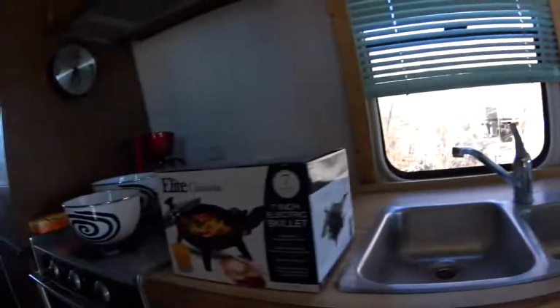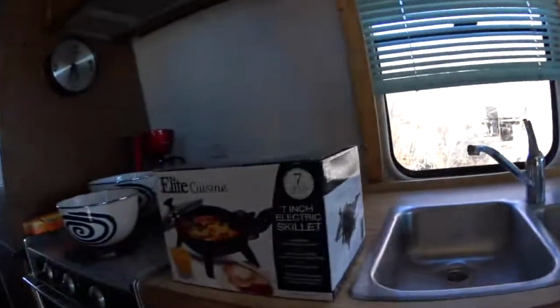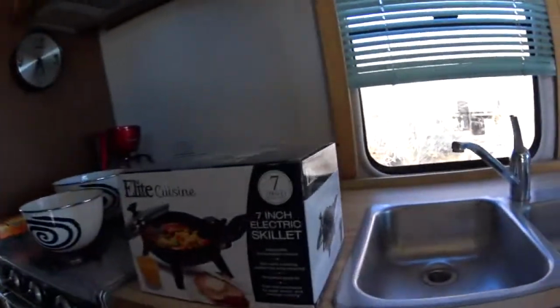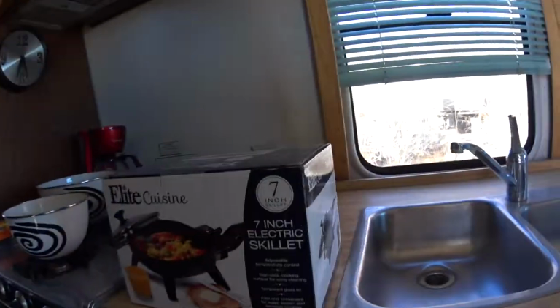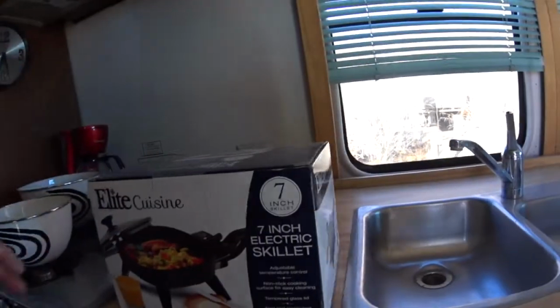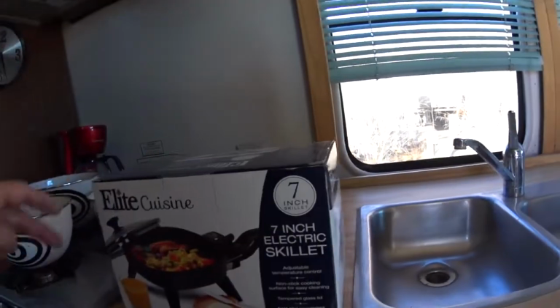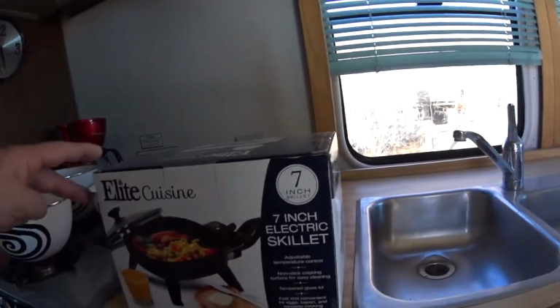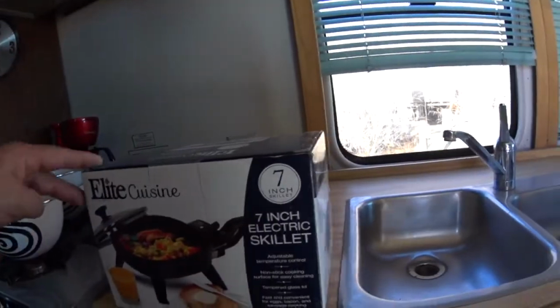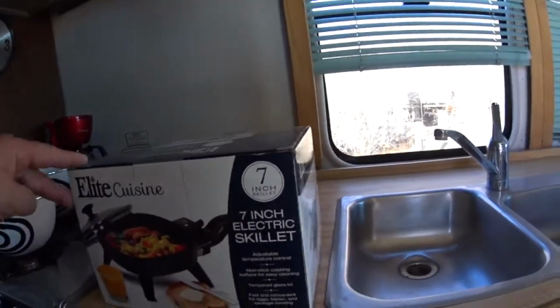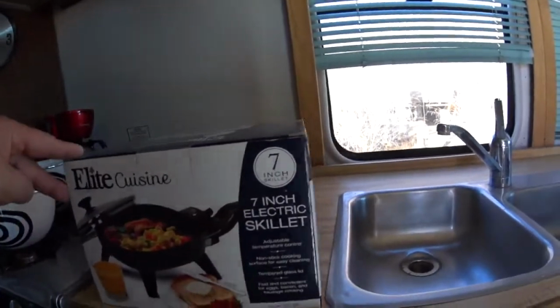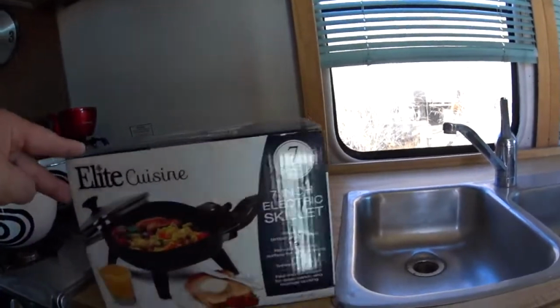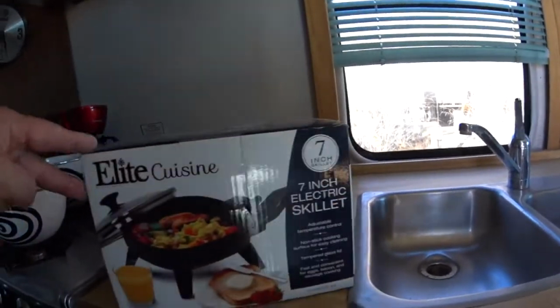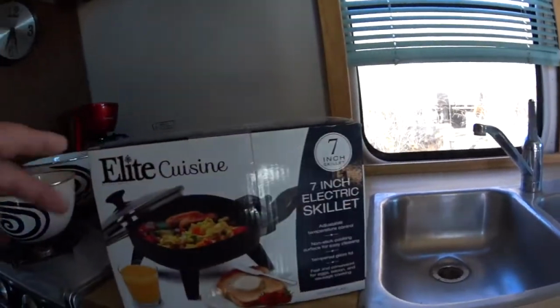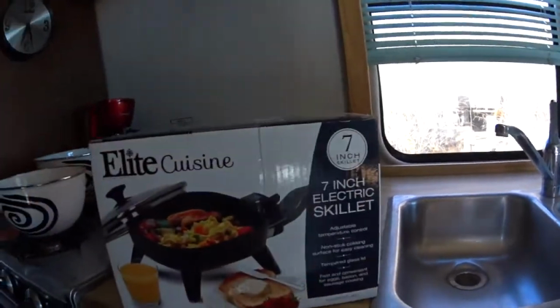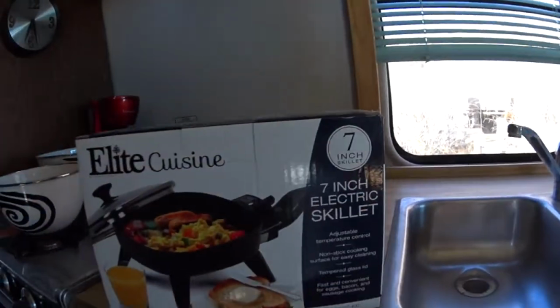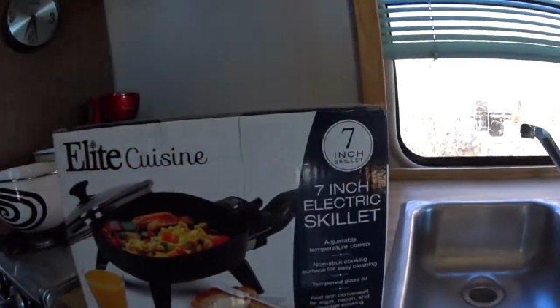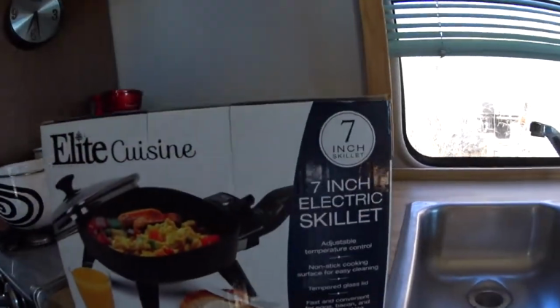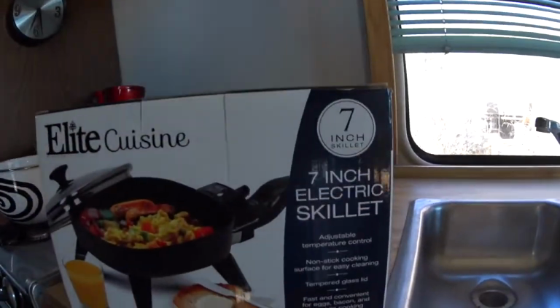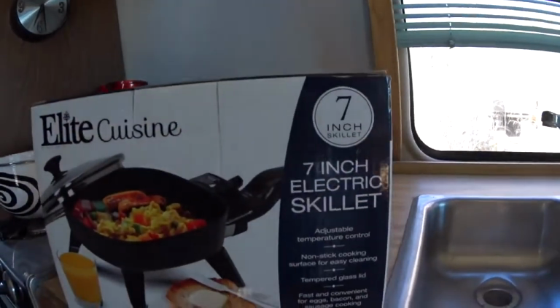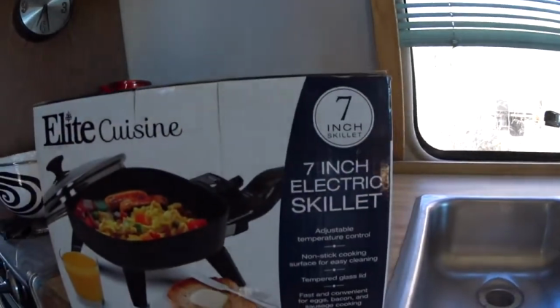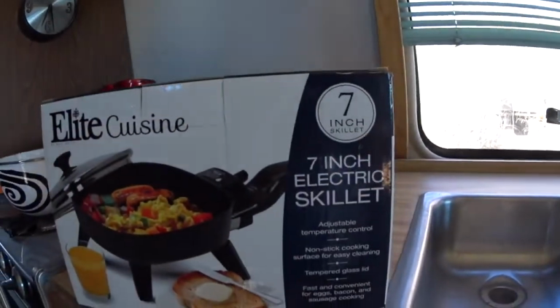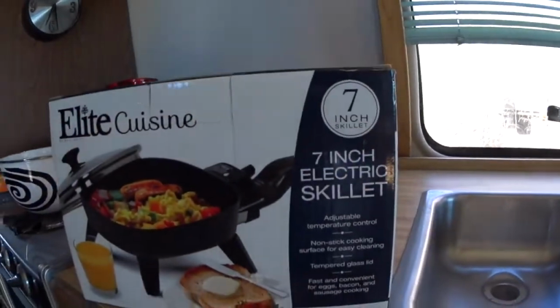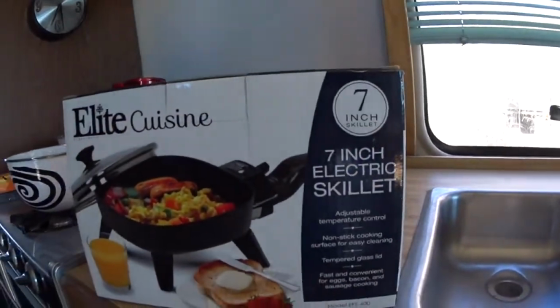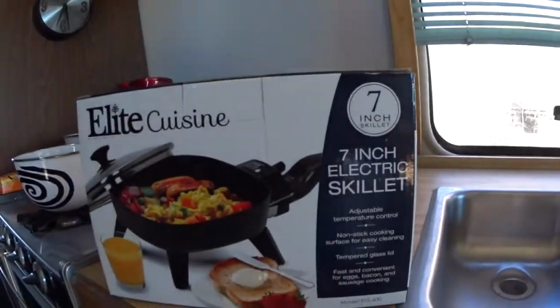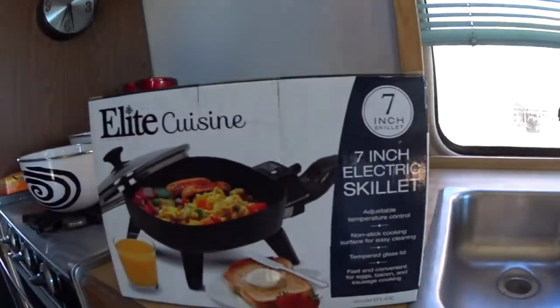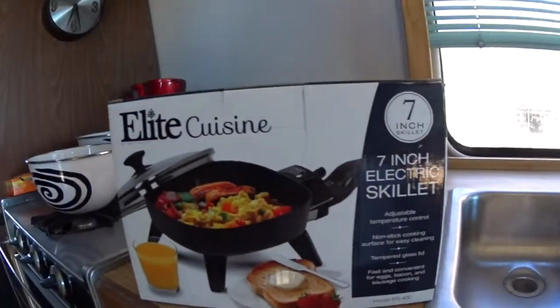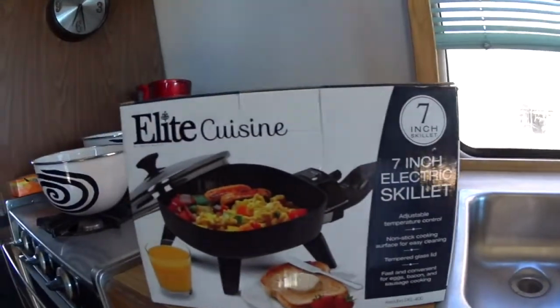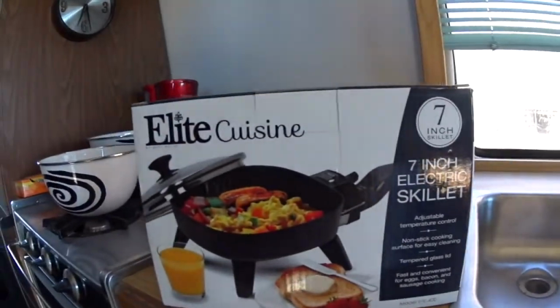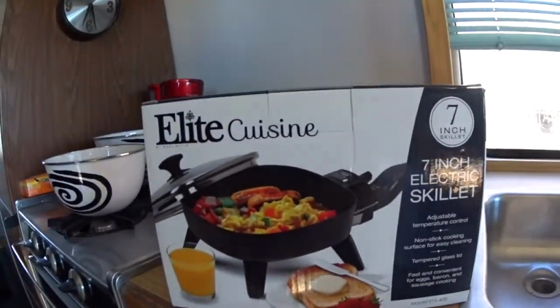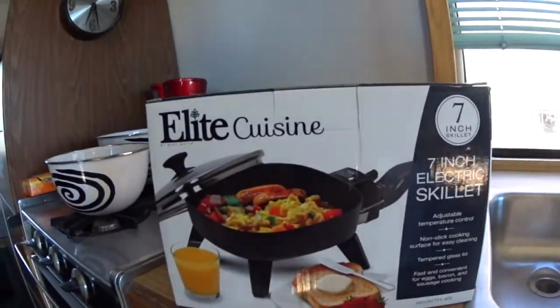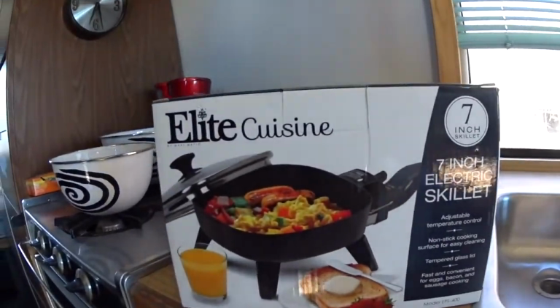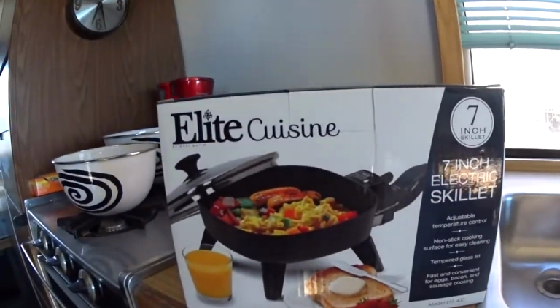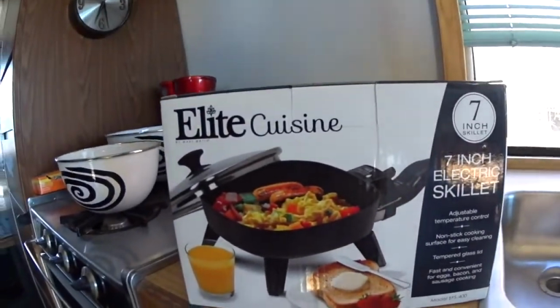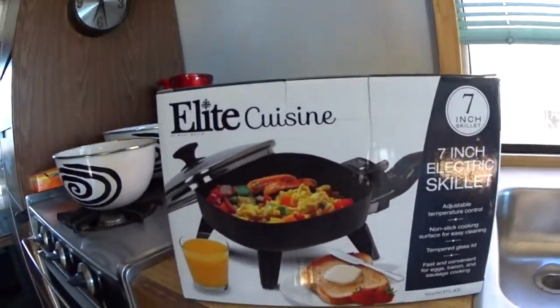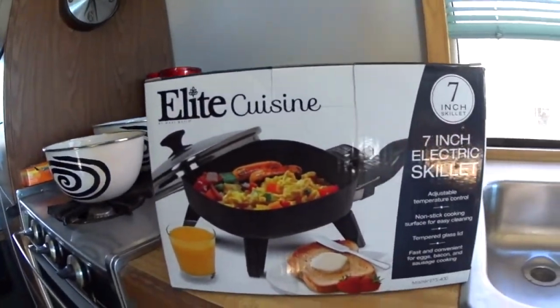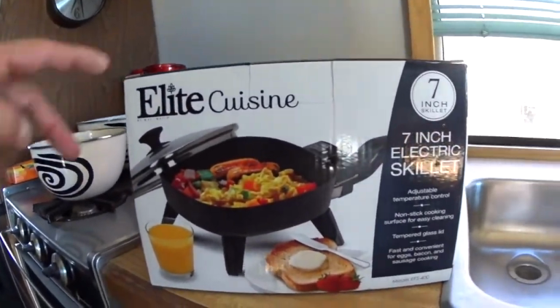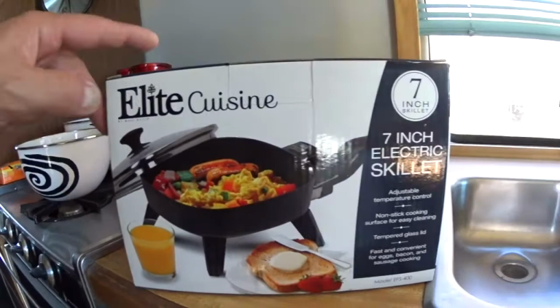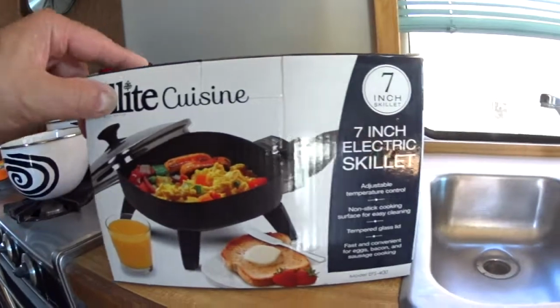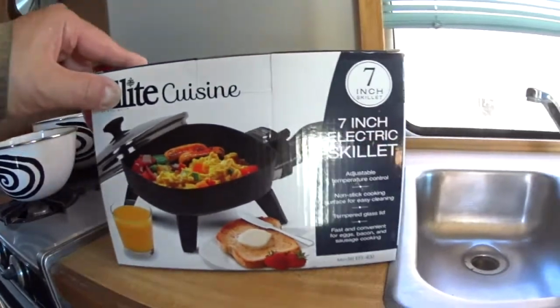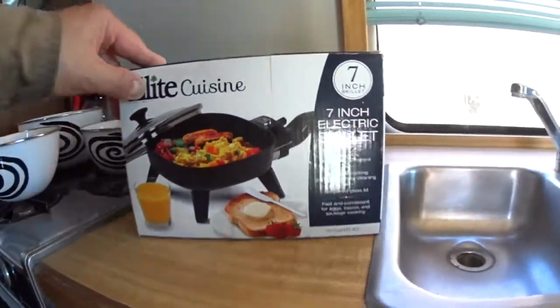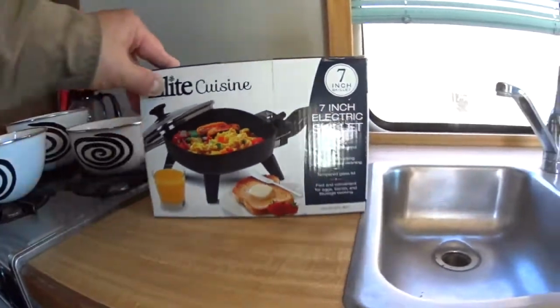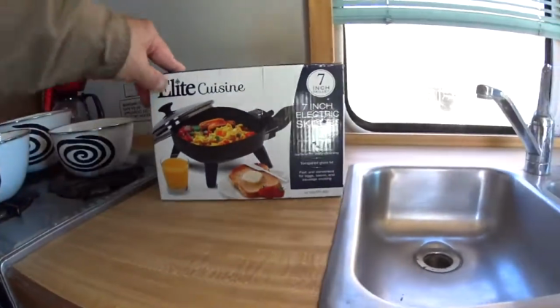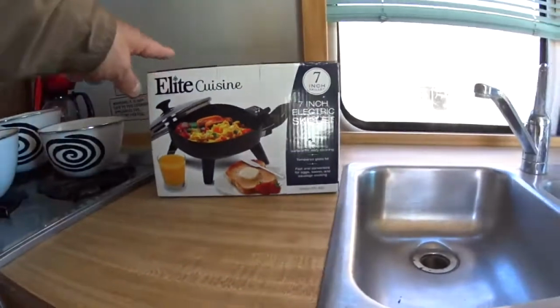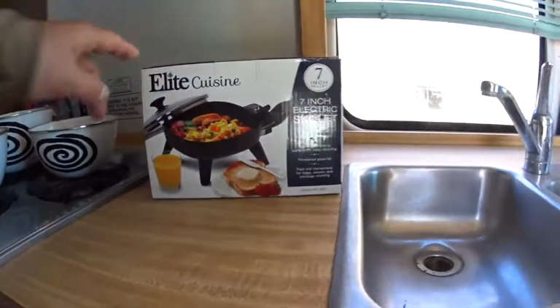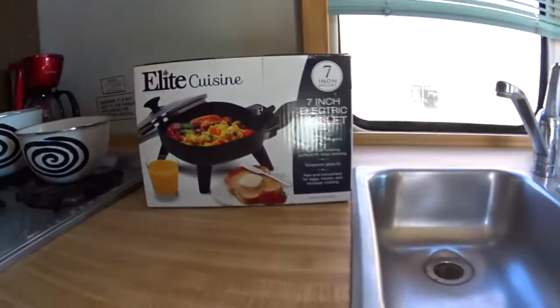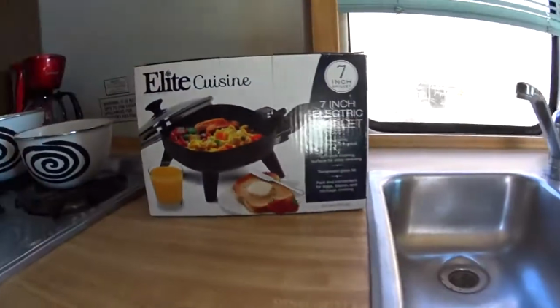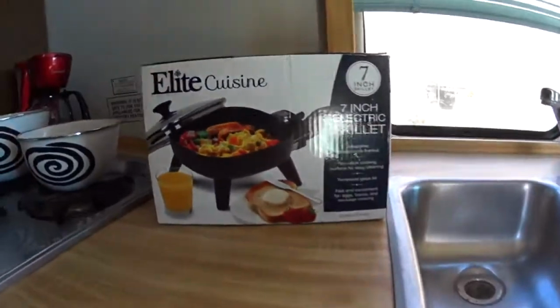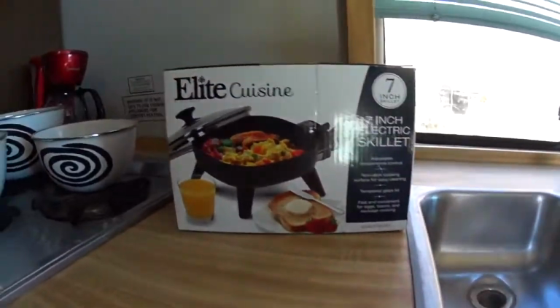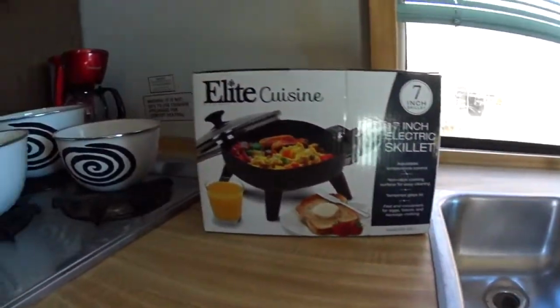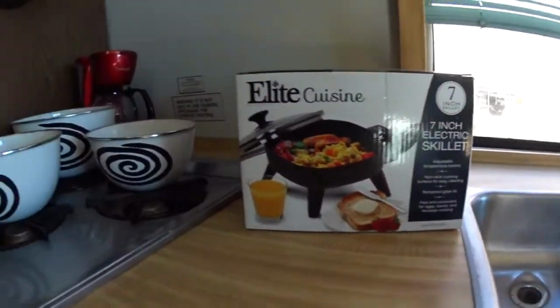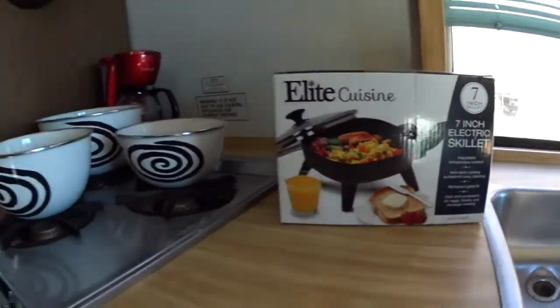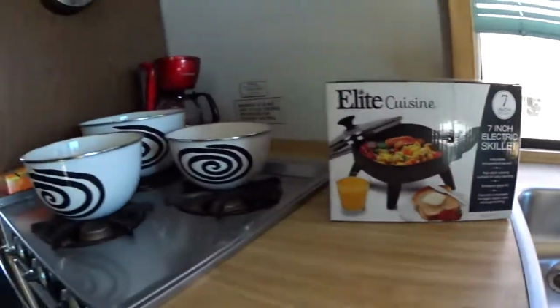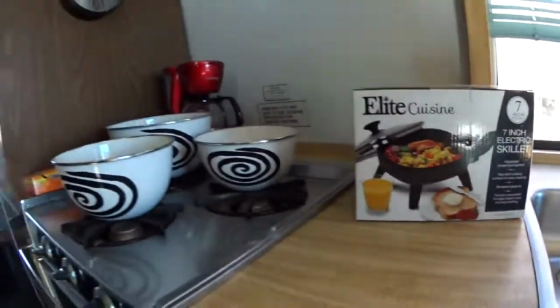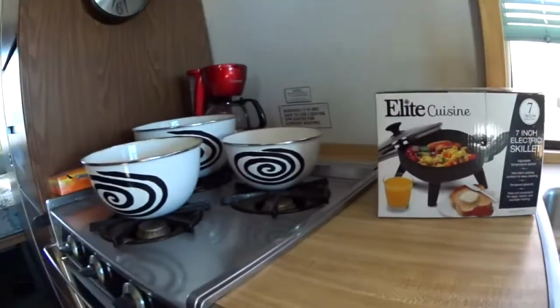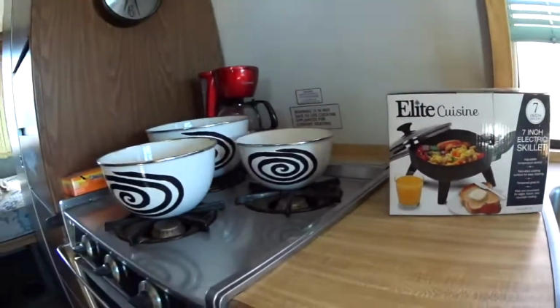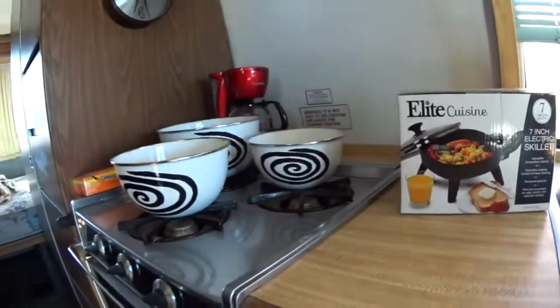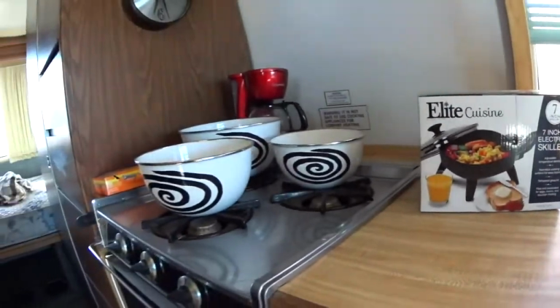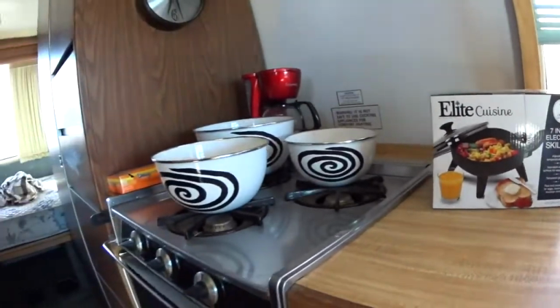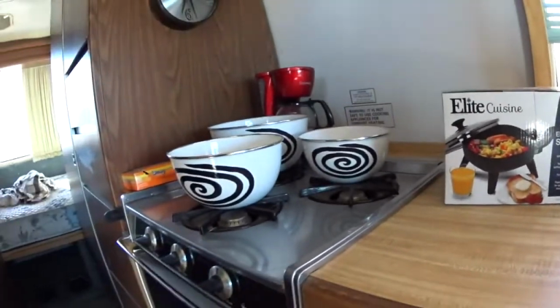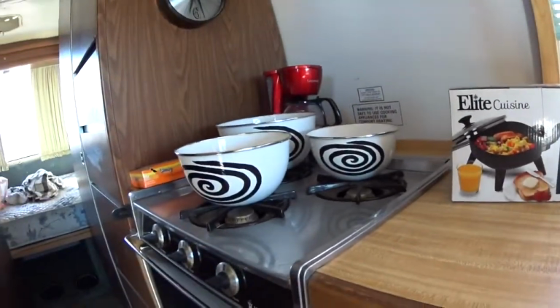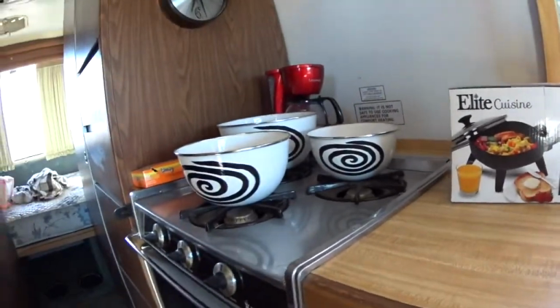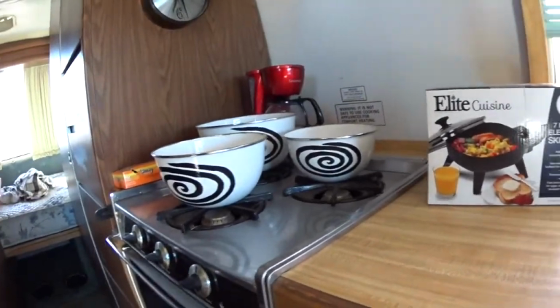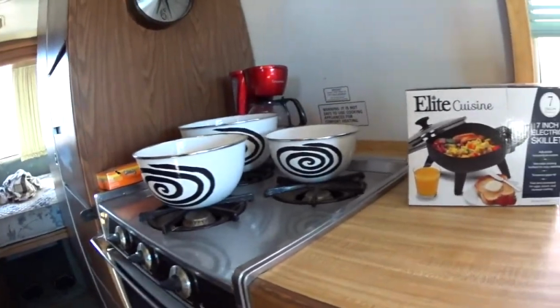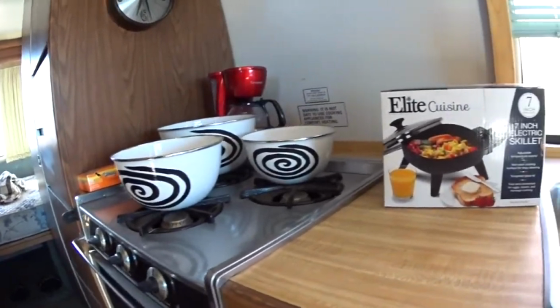I bought one of these little things, a 7-inch skillet, which I think is going to work perfect for a little motorhome like this.